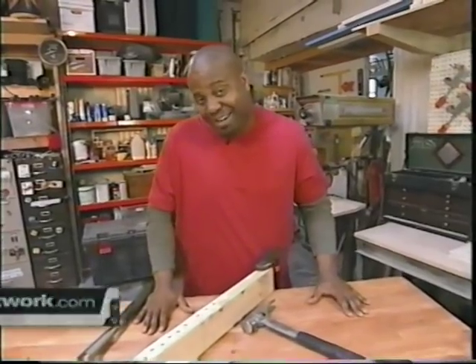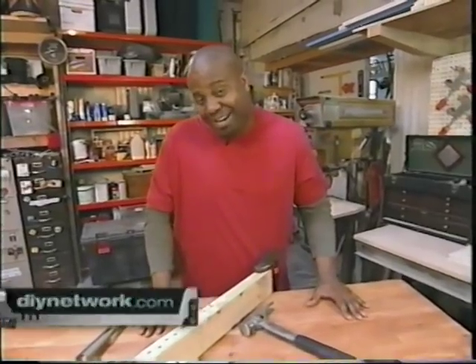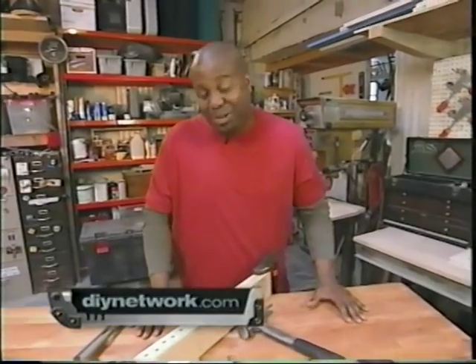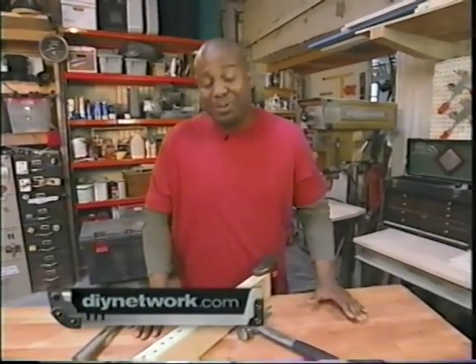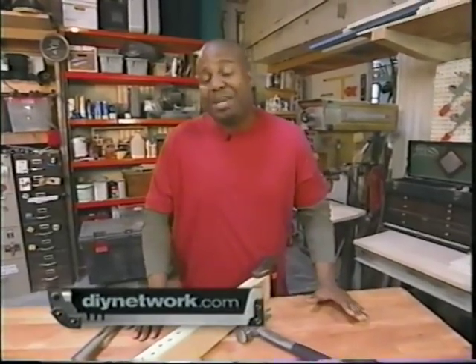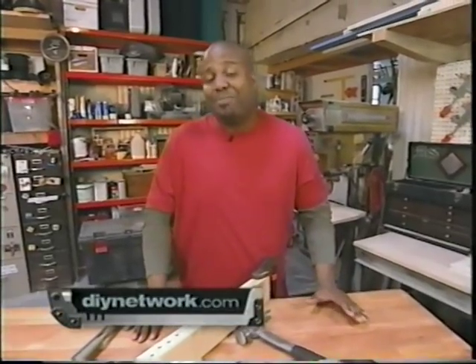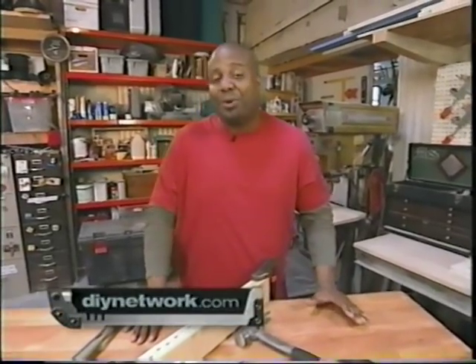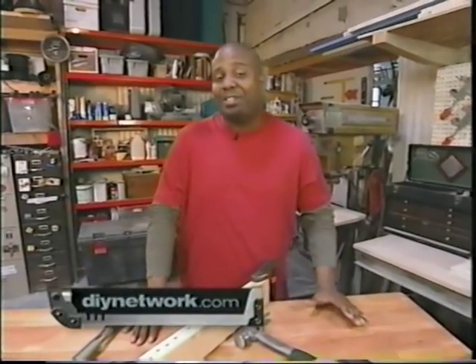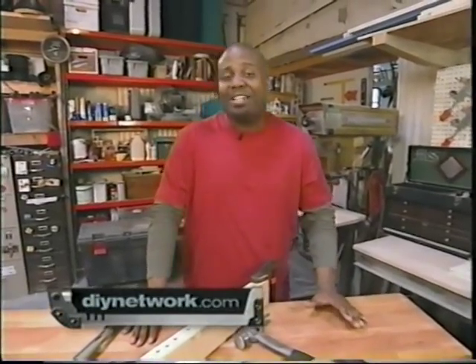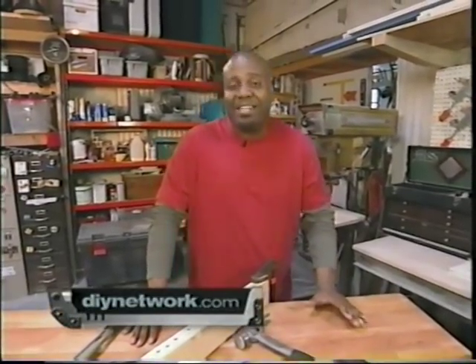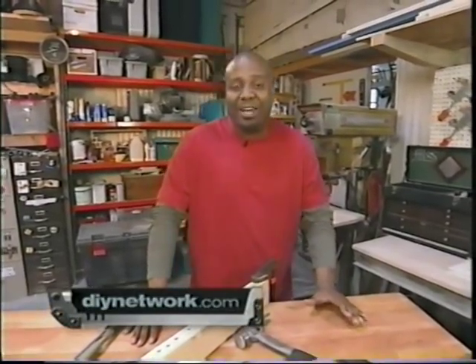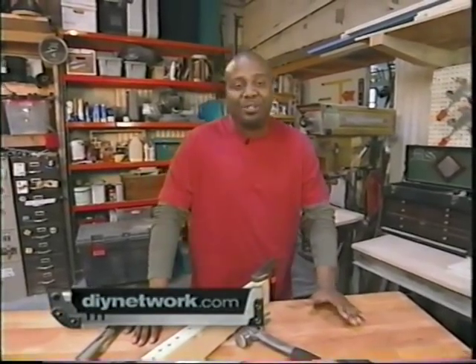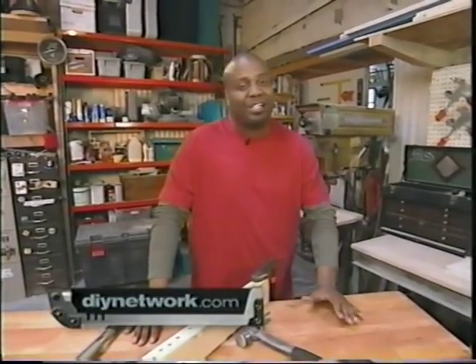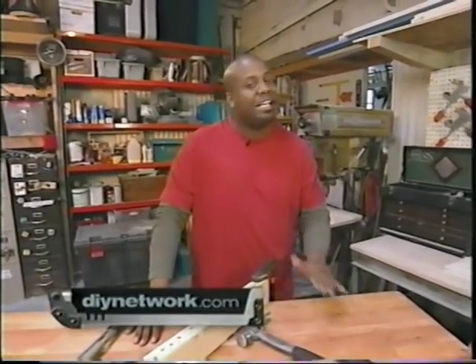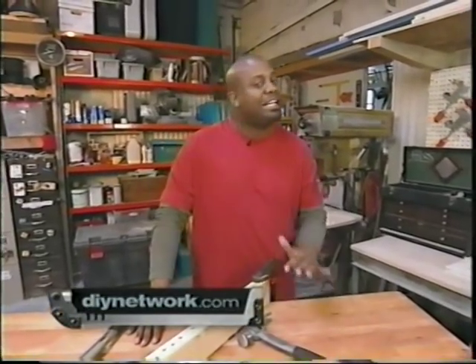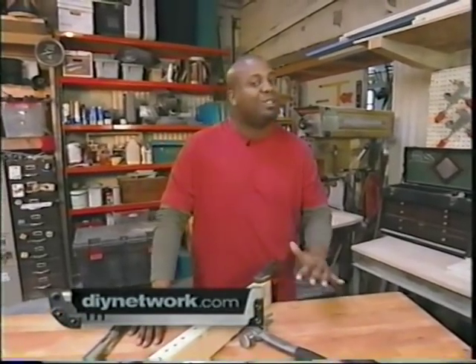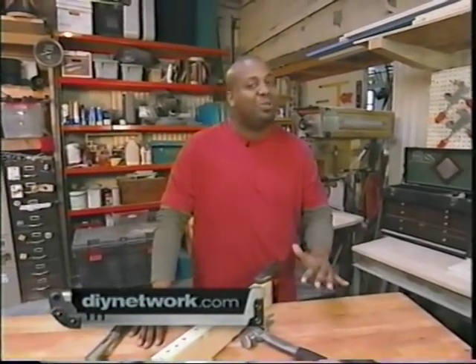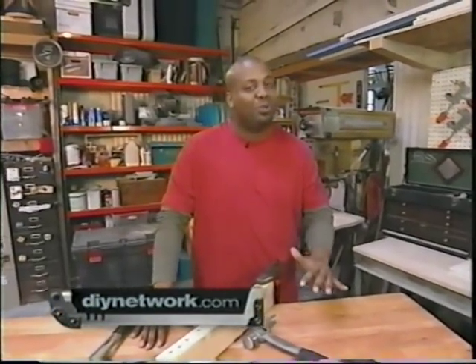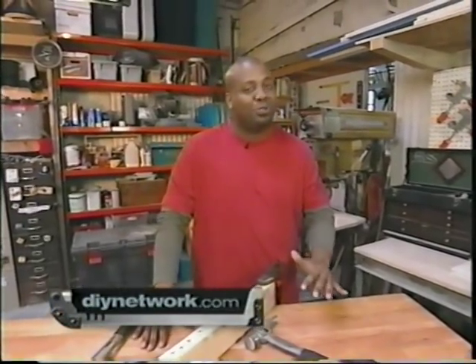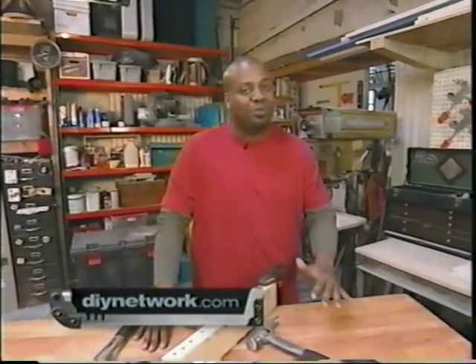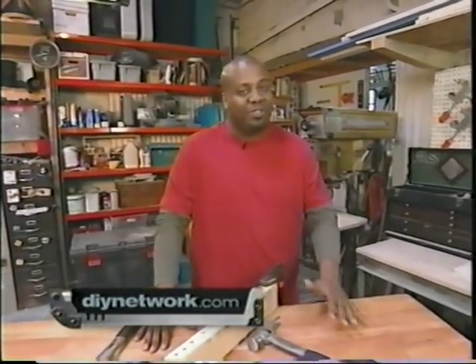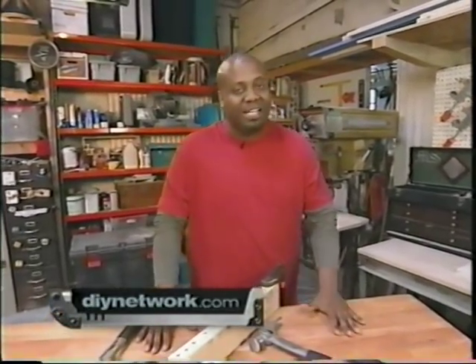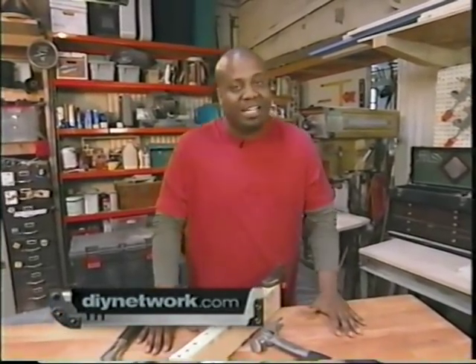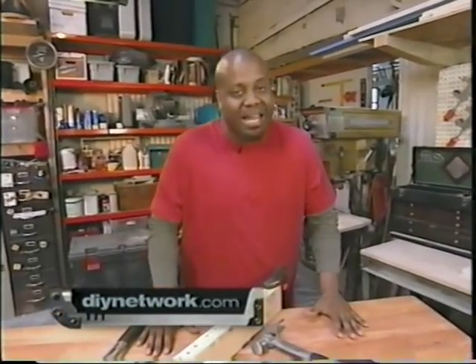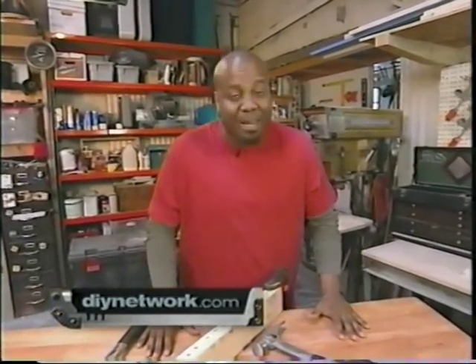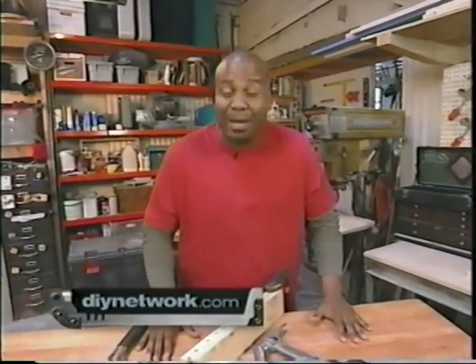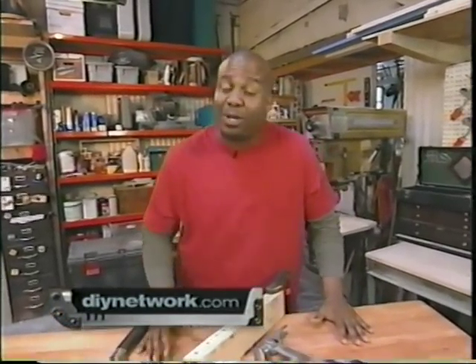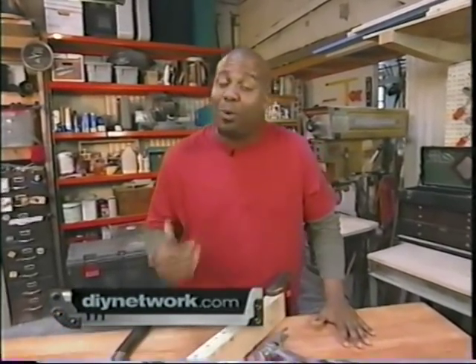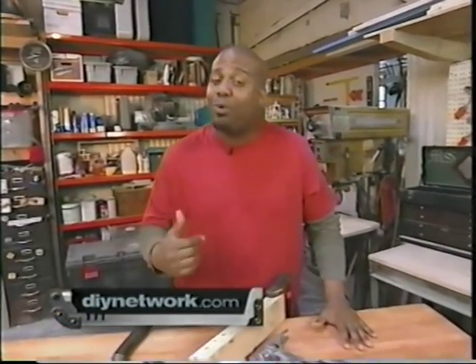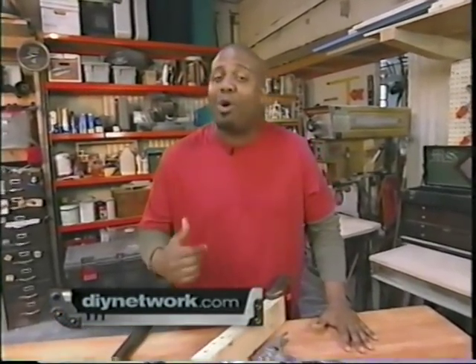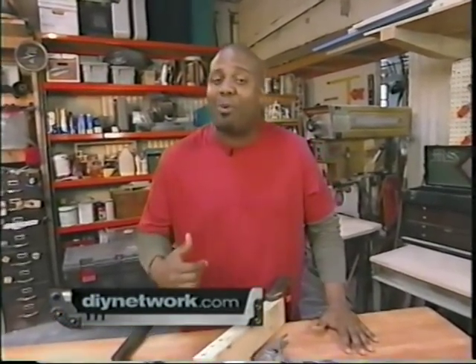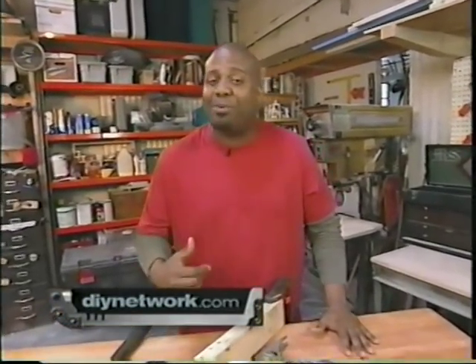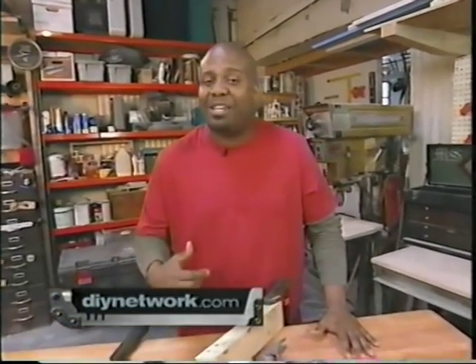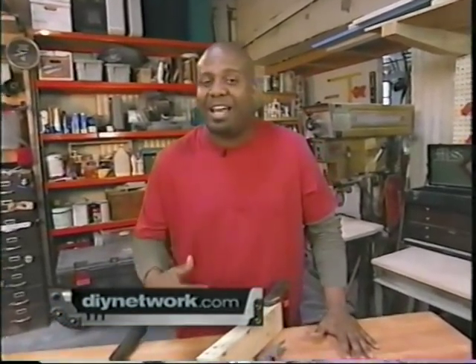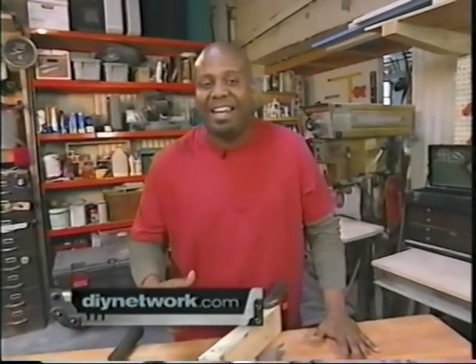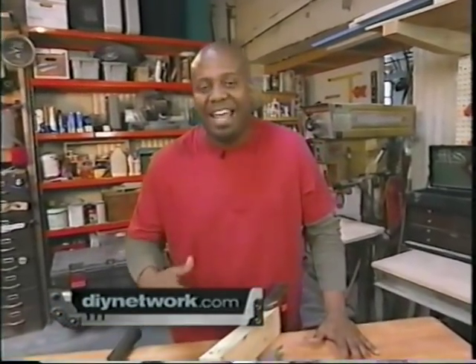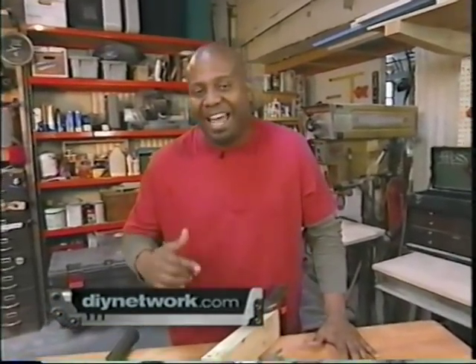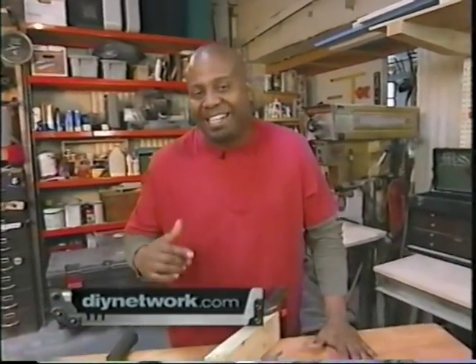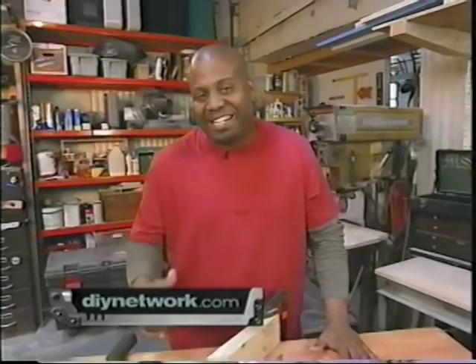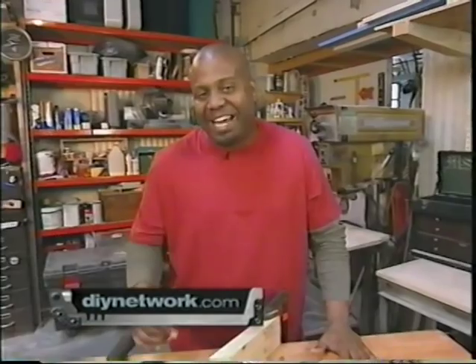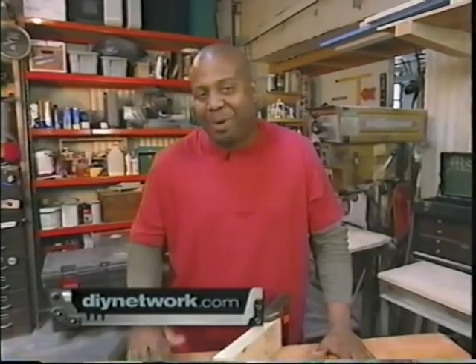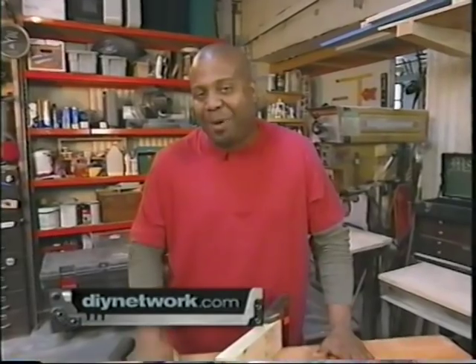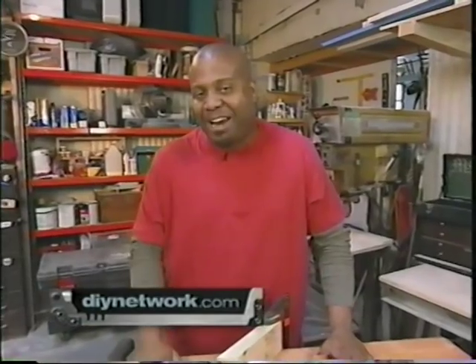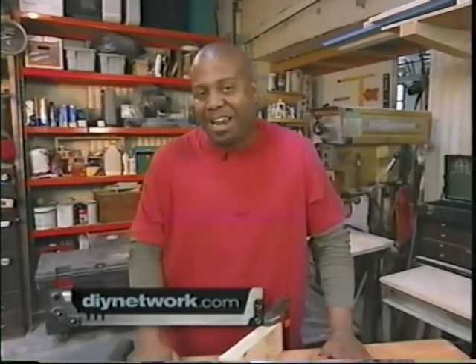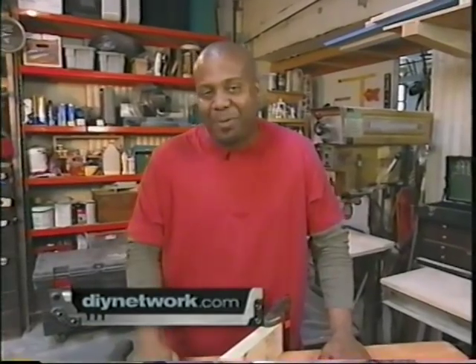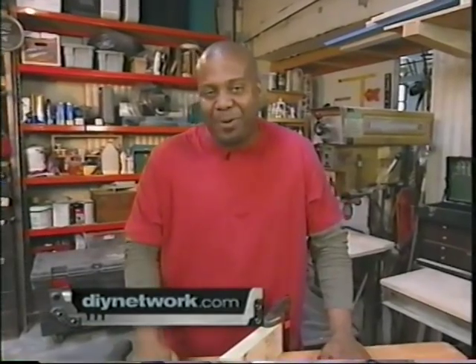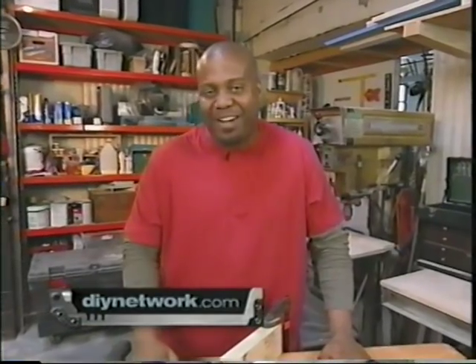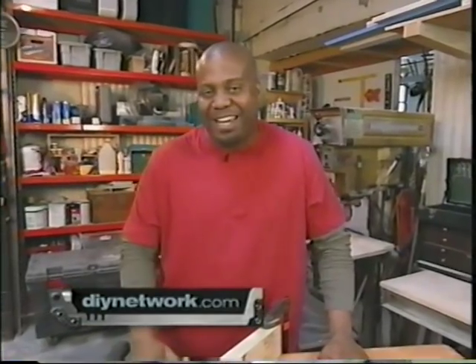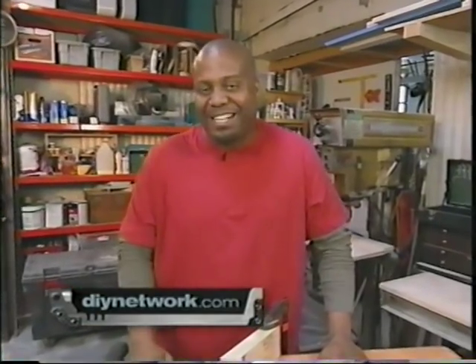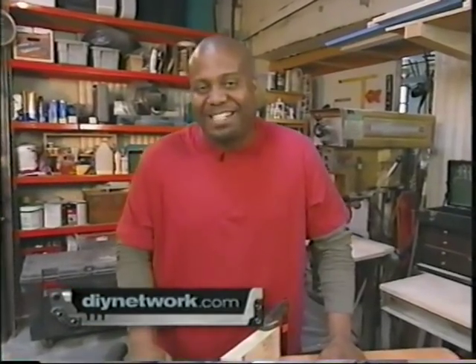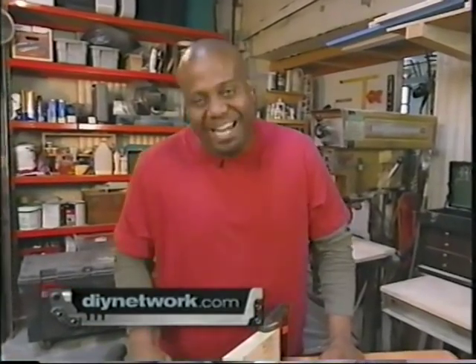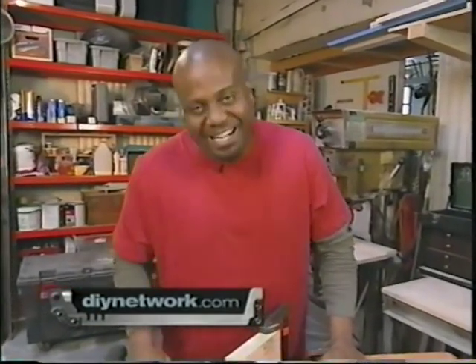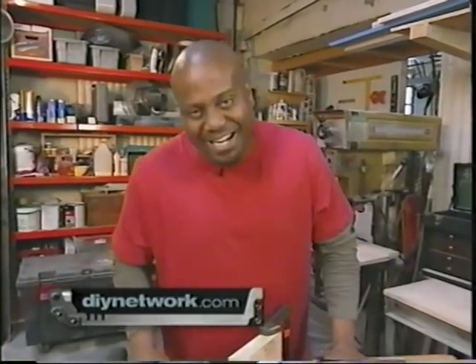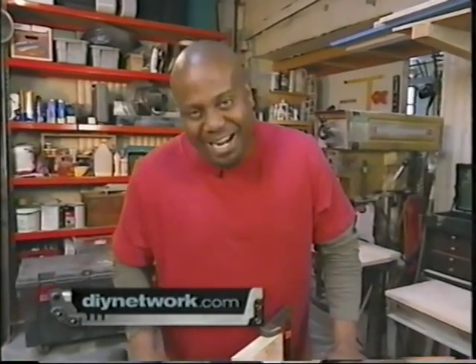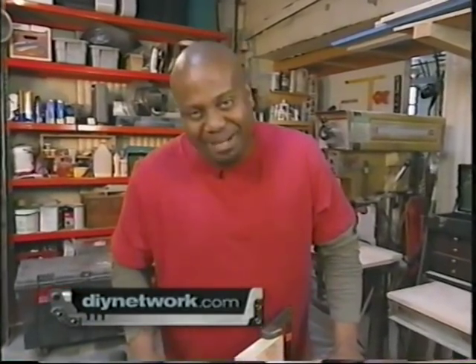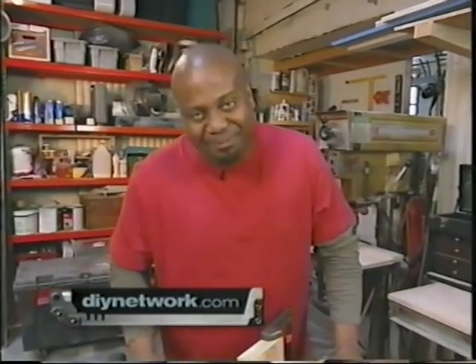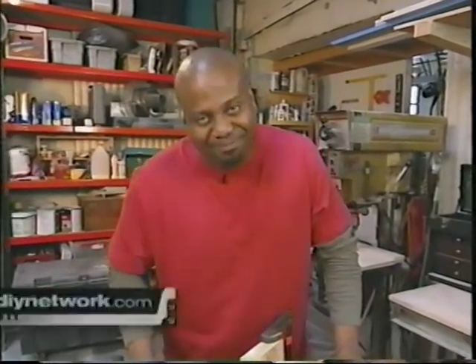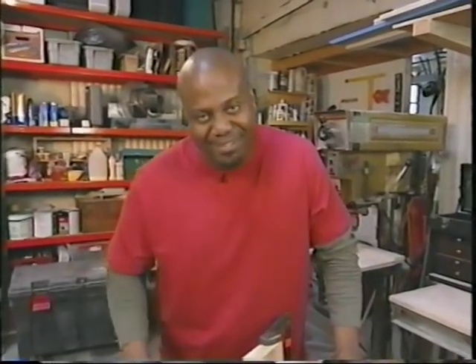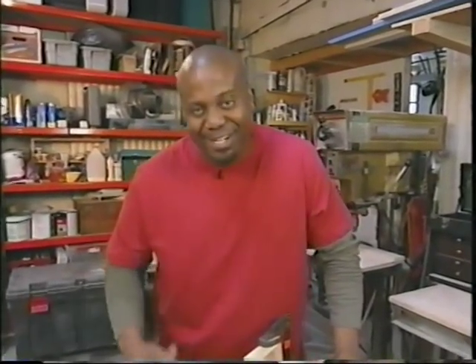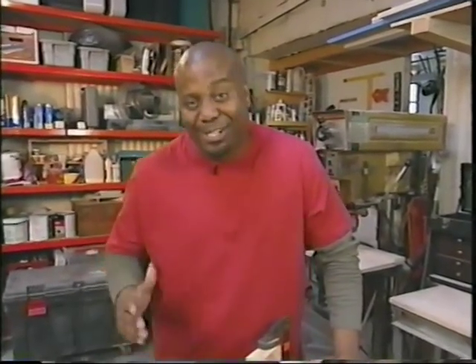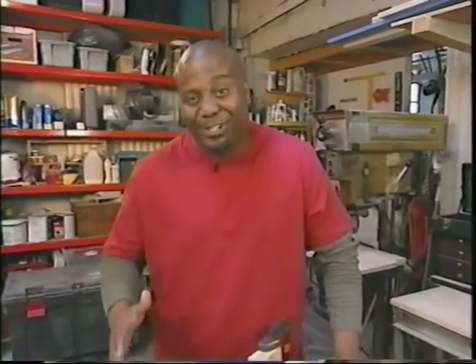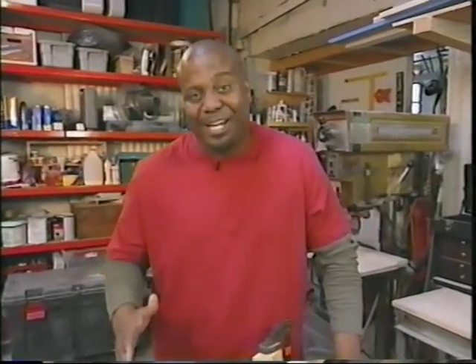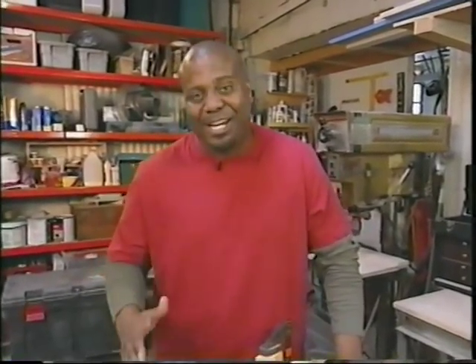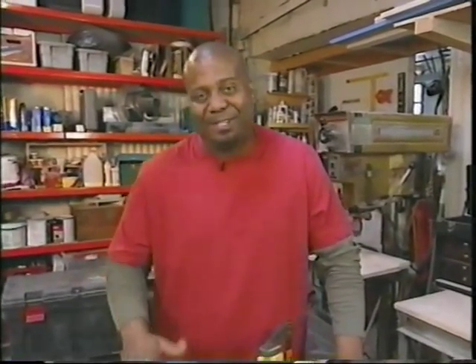You can get more details on any of the tools you've seen today by going to our website at diynetwork.com. See ya!